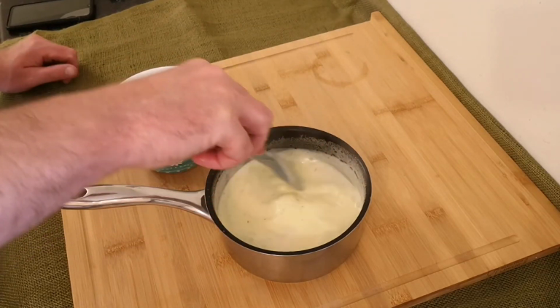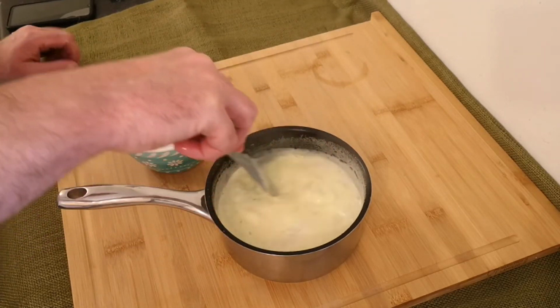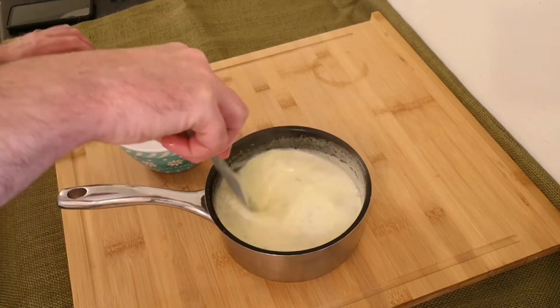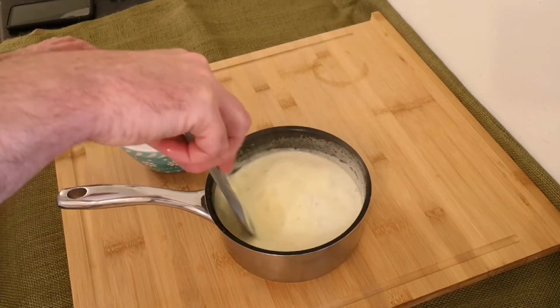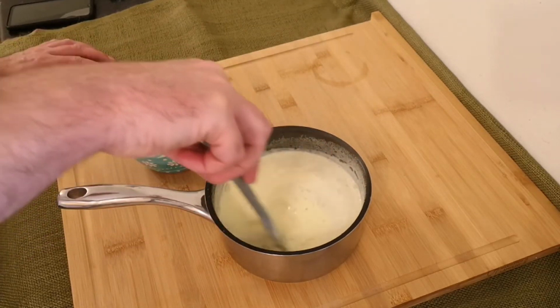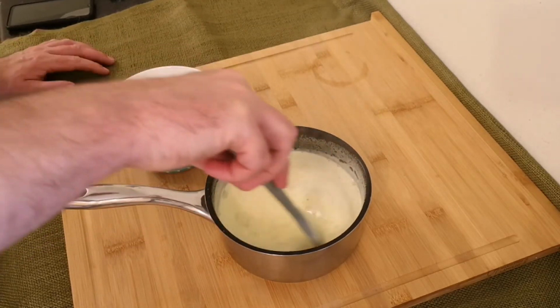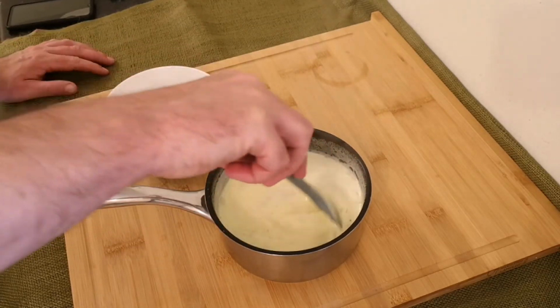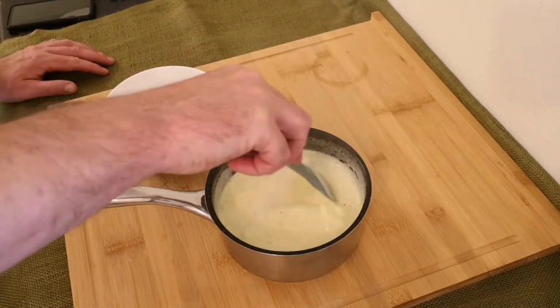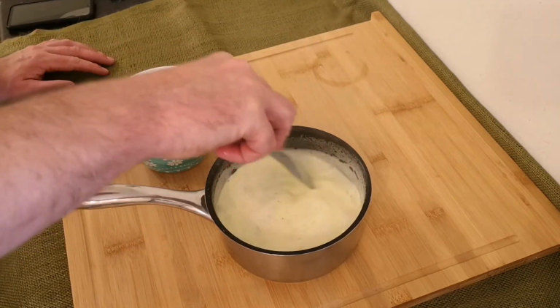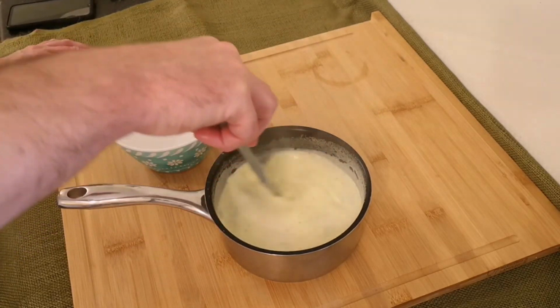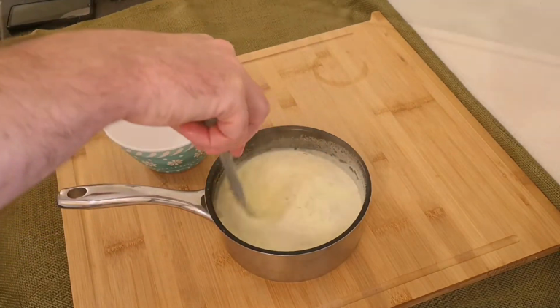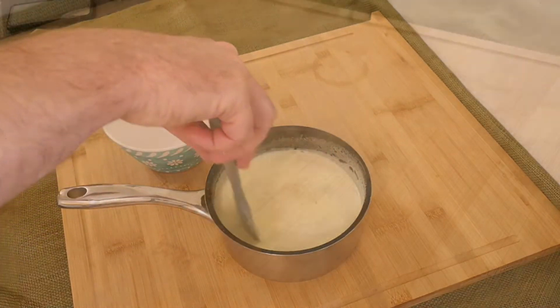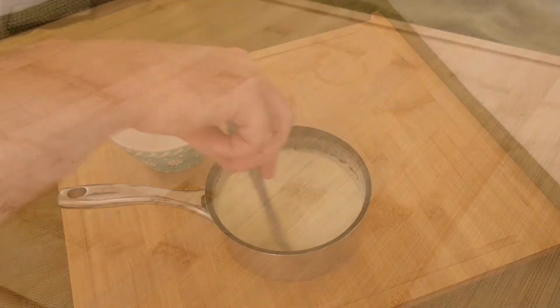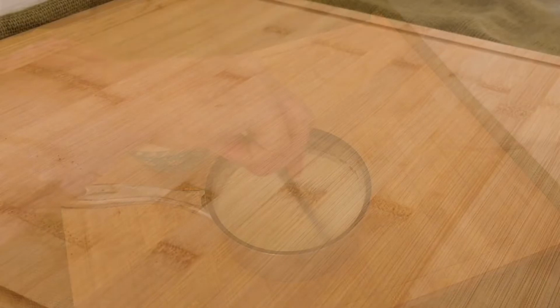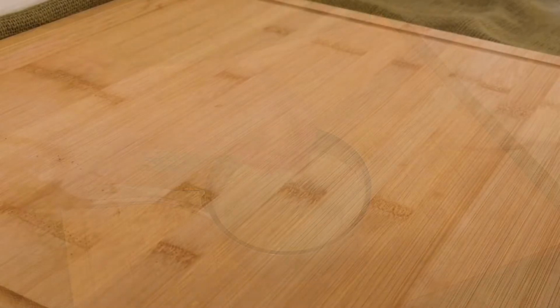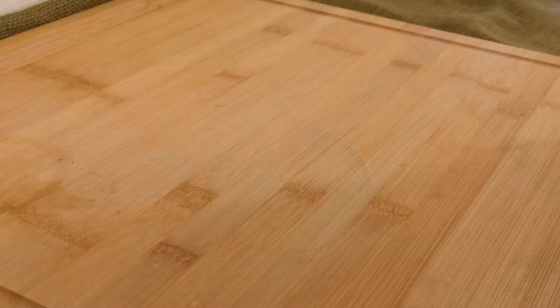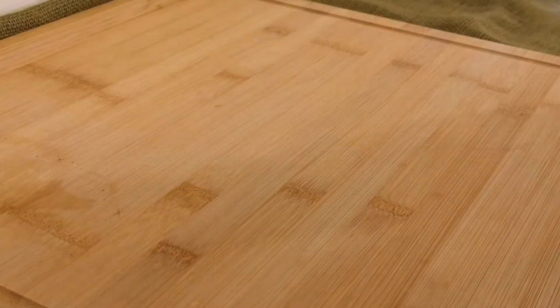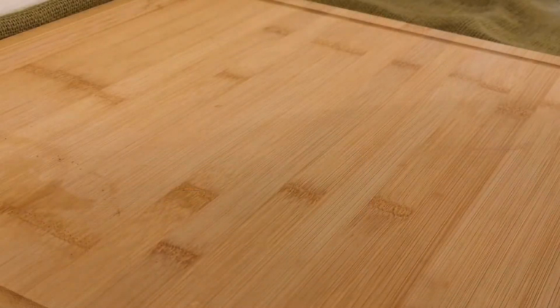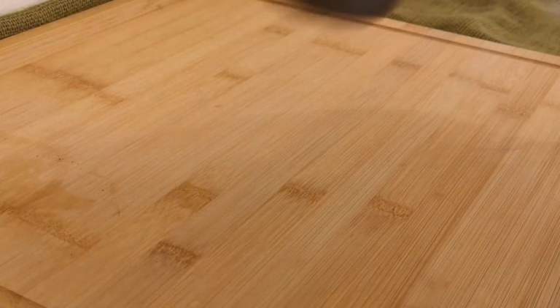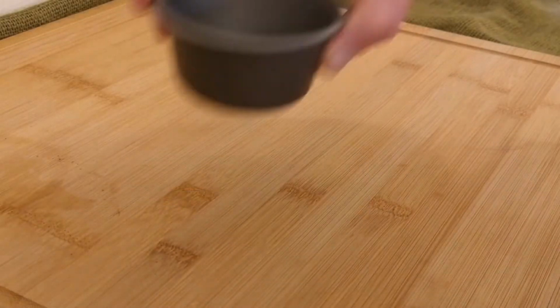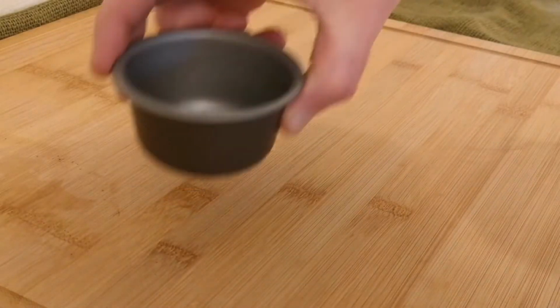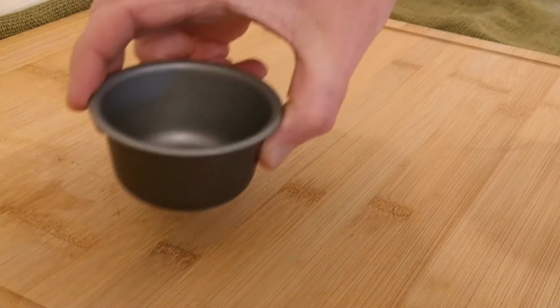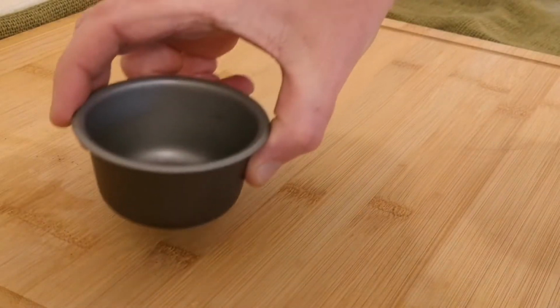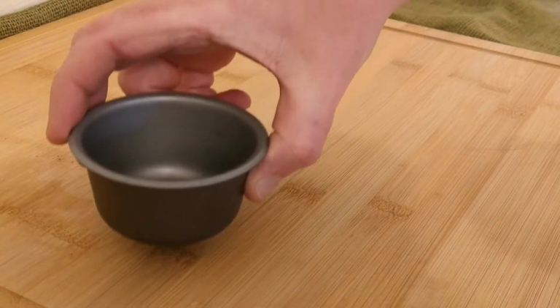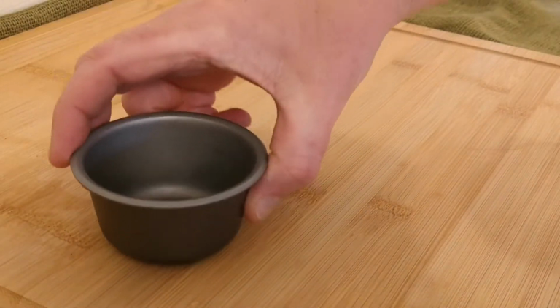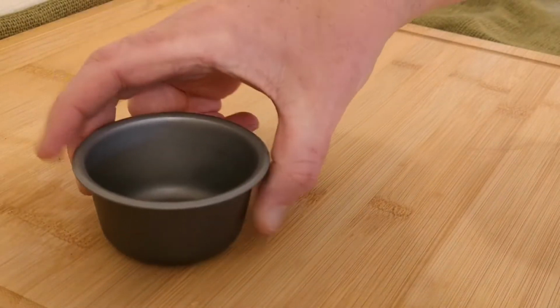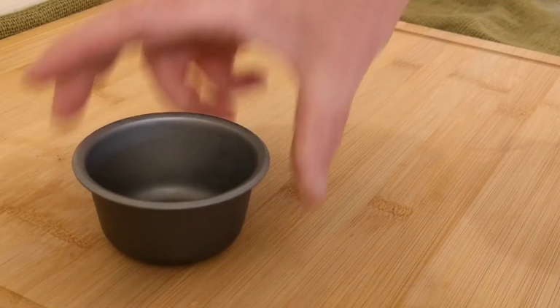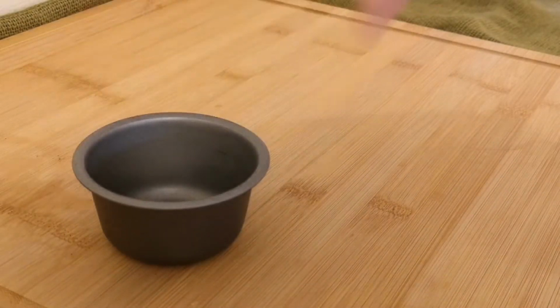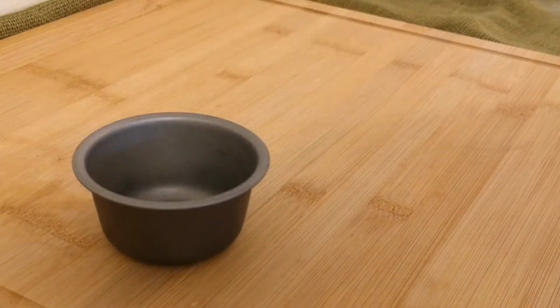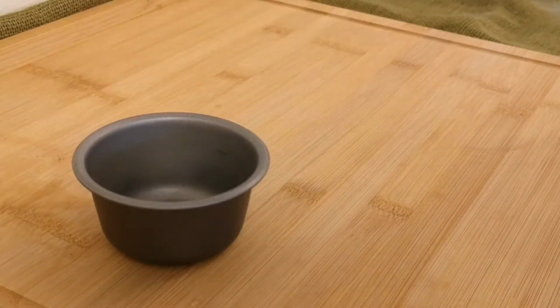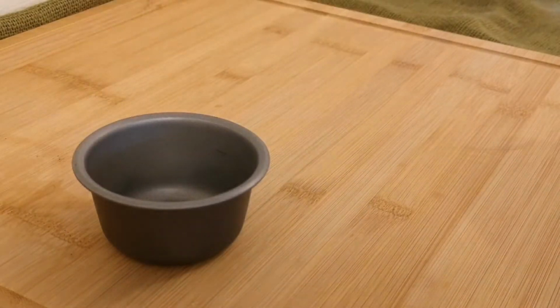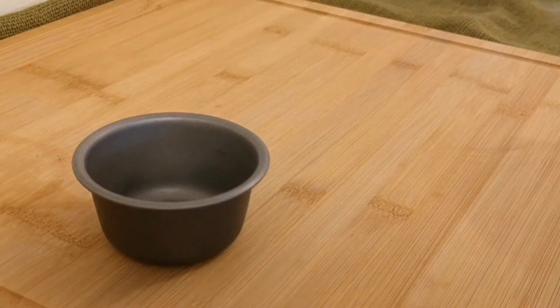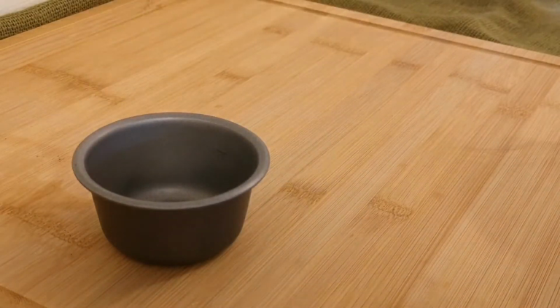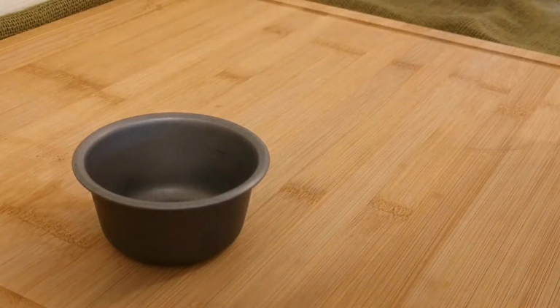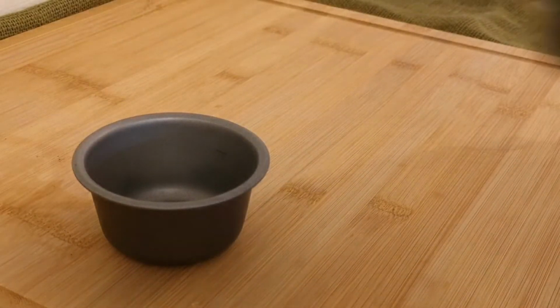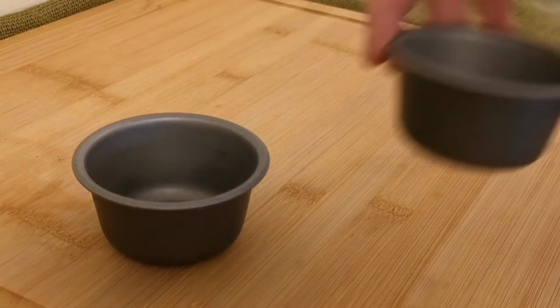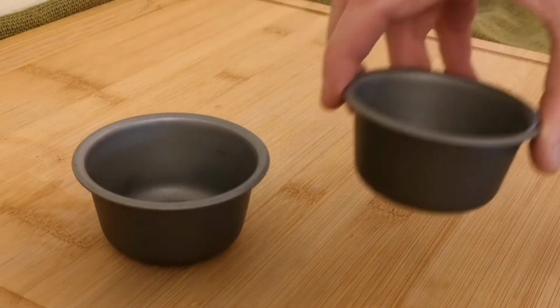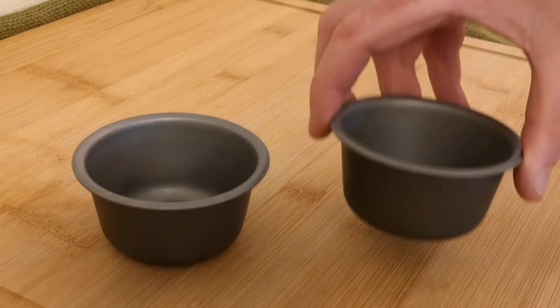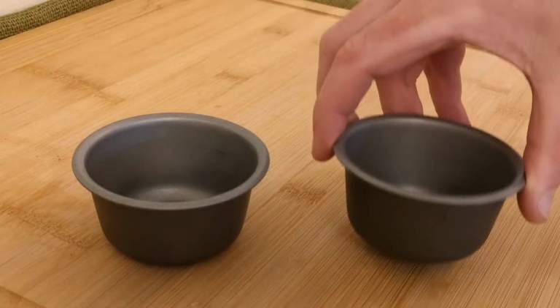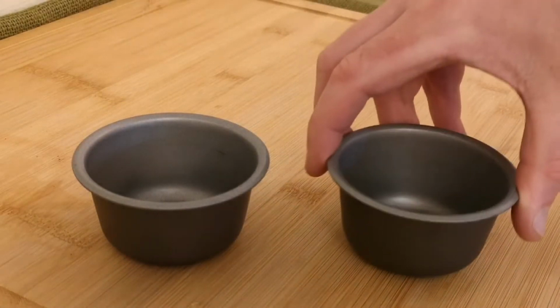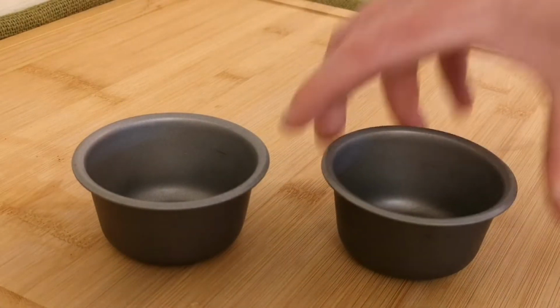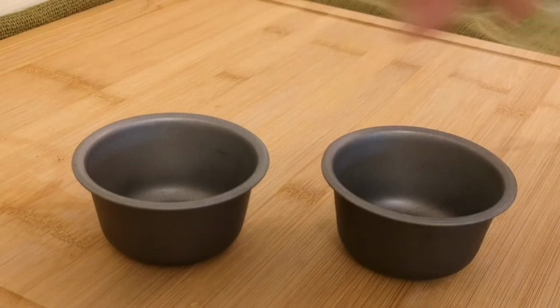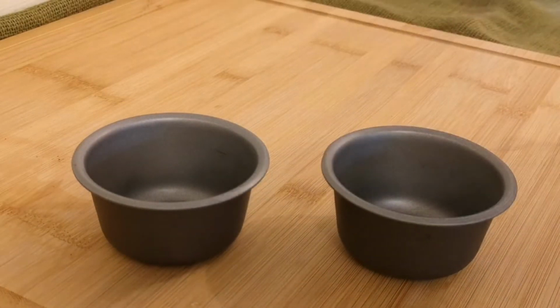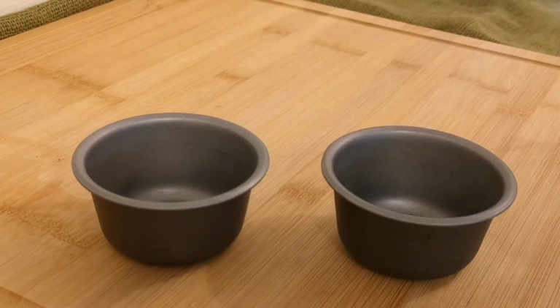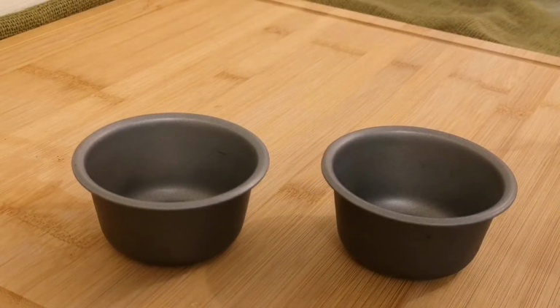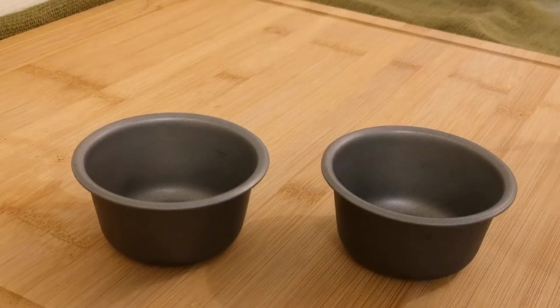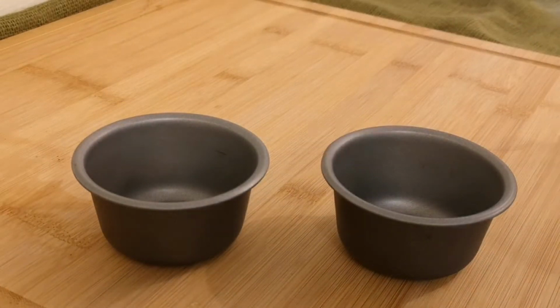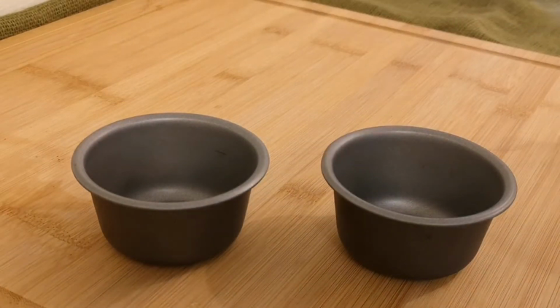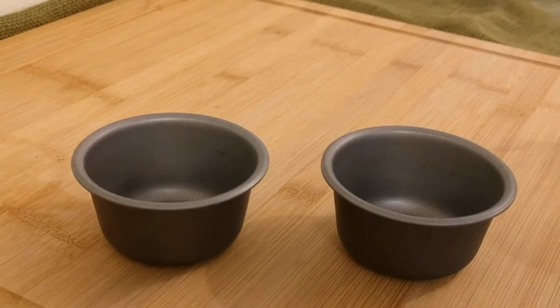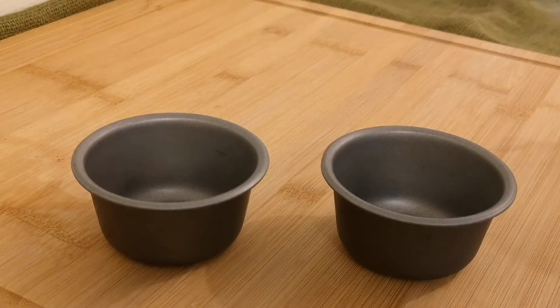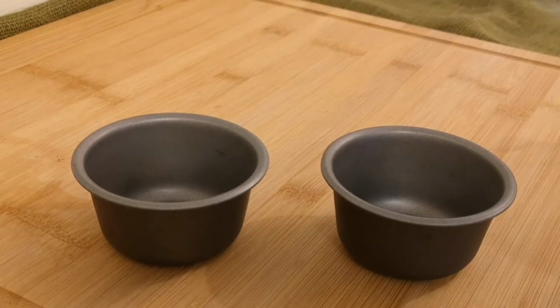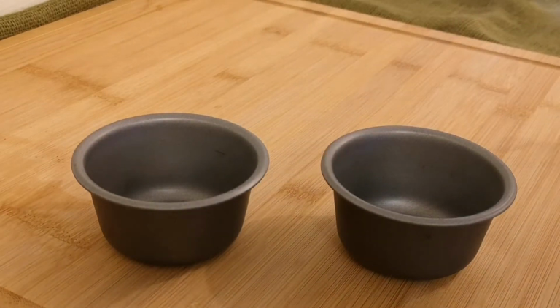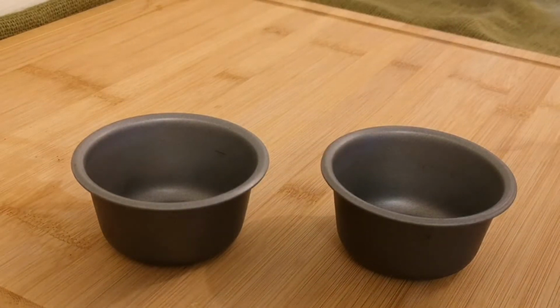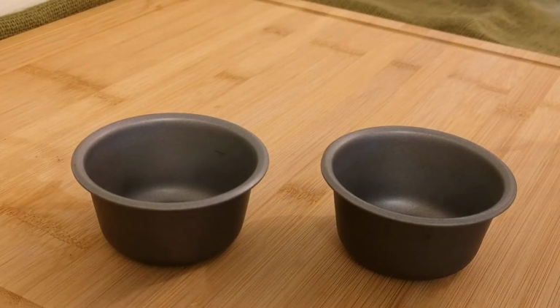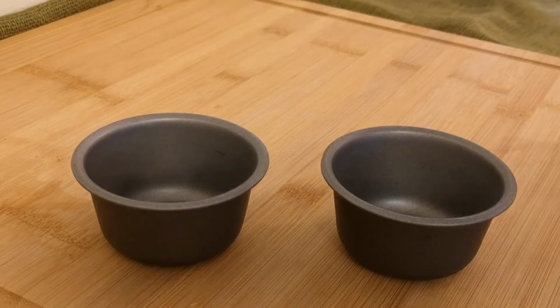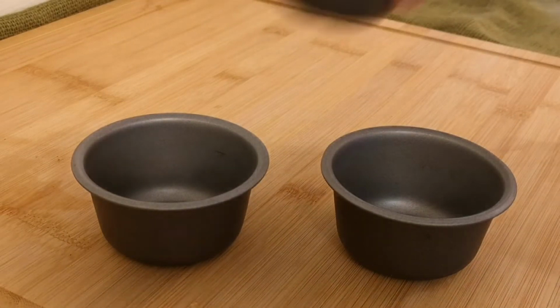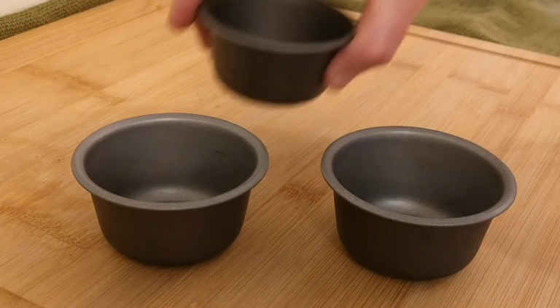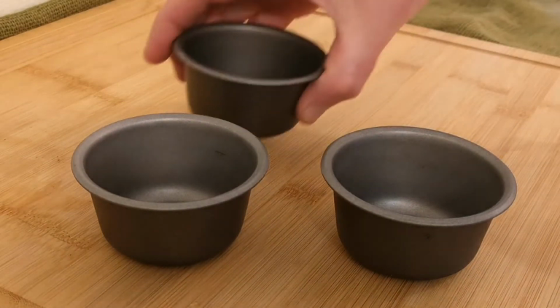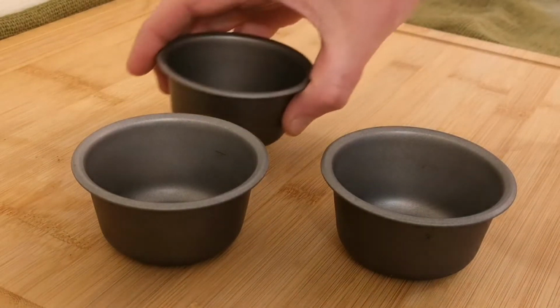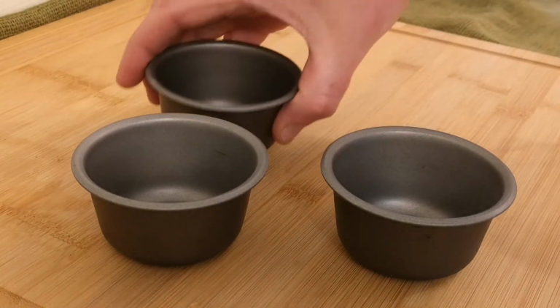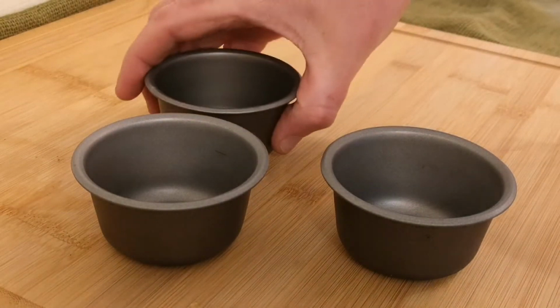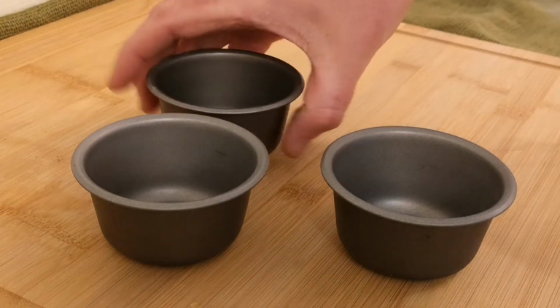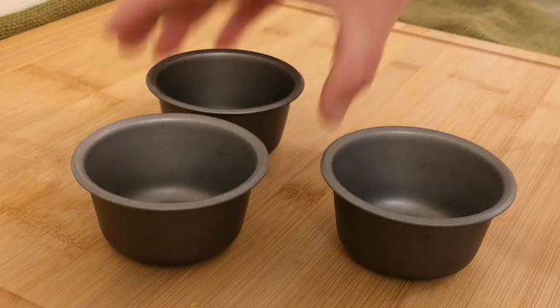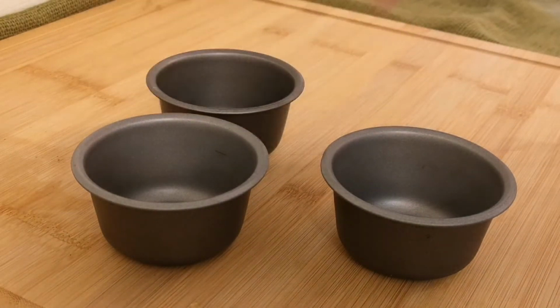All you need to do now is pour the cream mixture into some ramekins and refrigerate for at least two hours until they set.